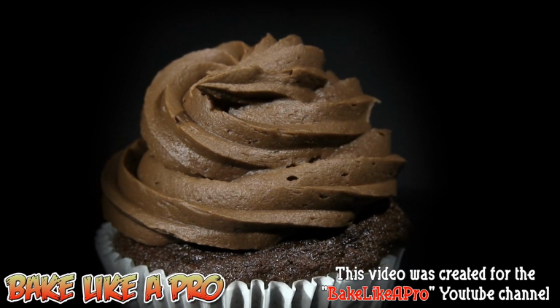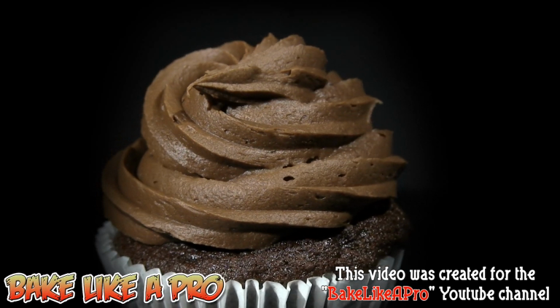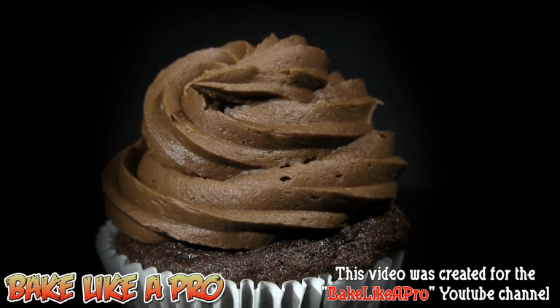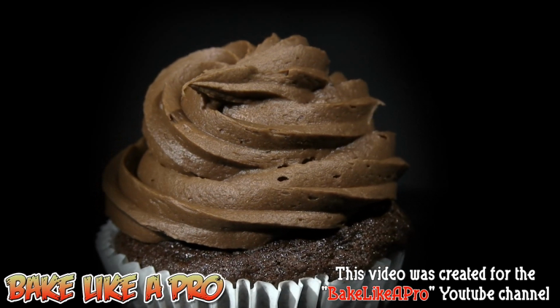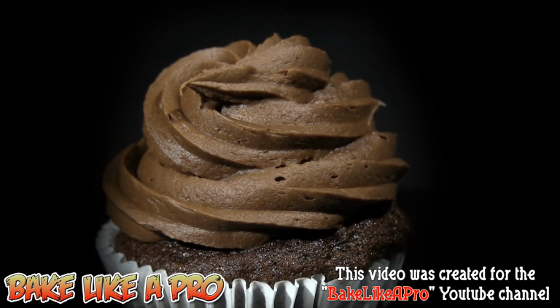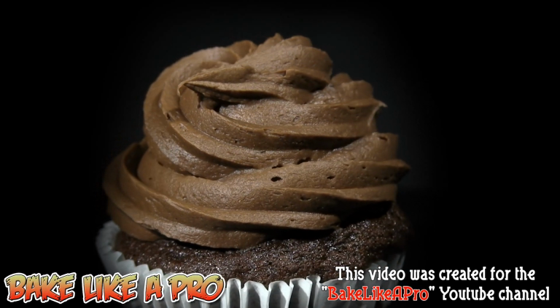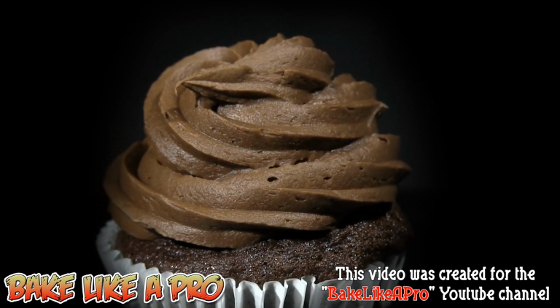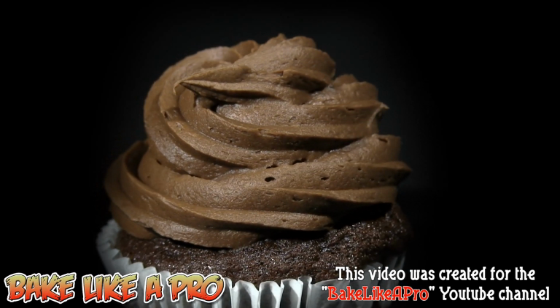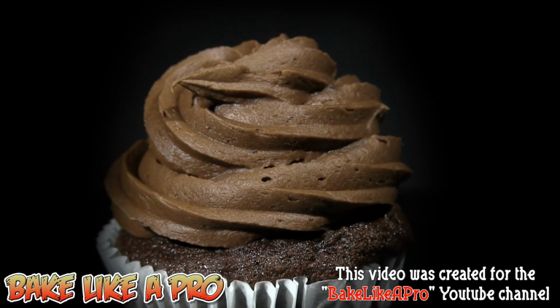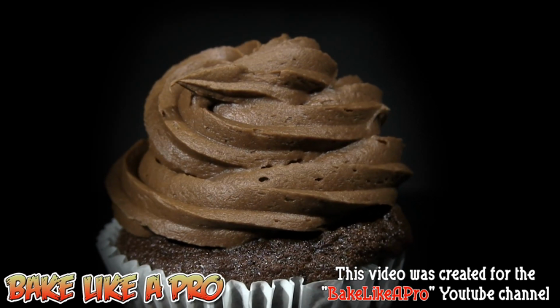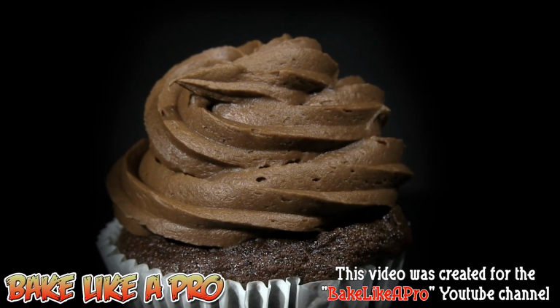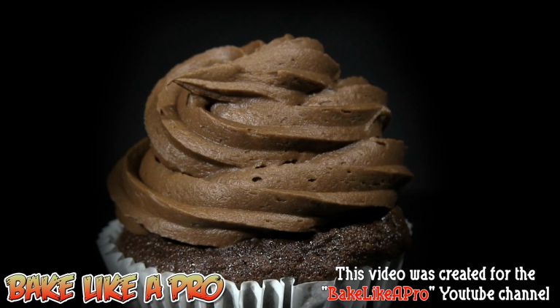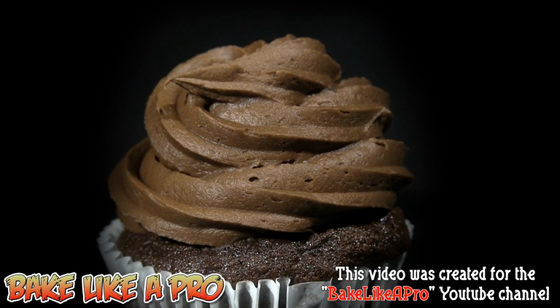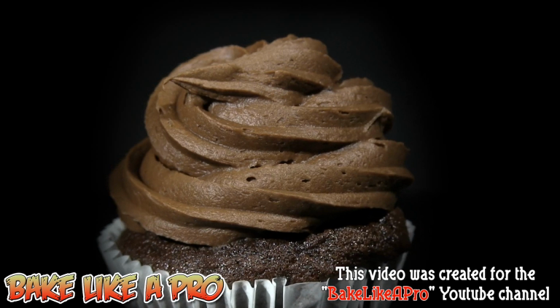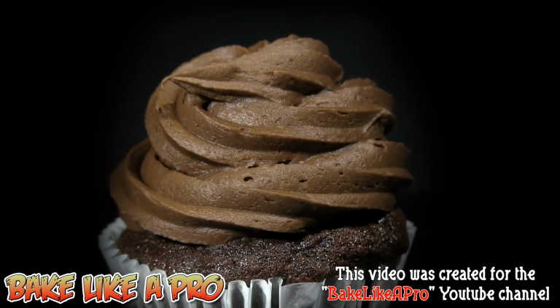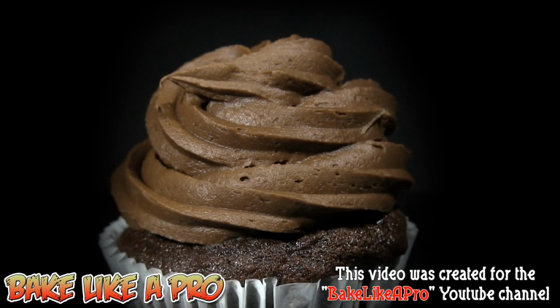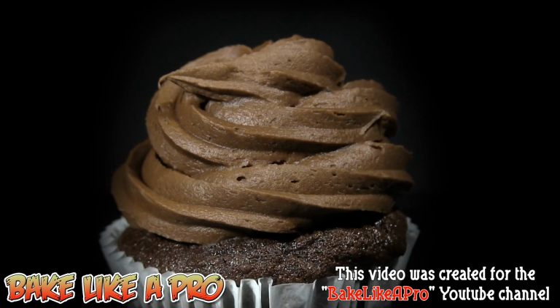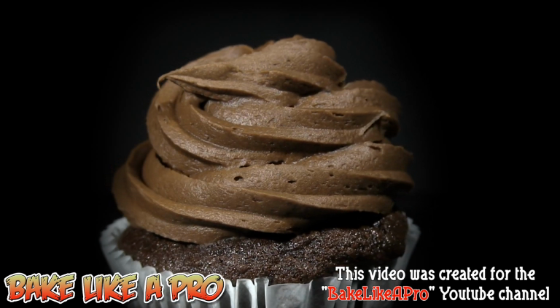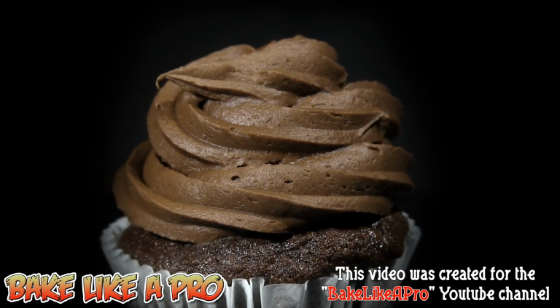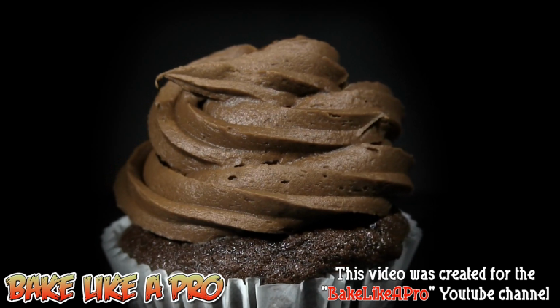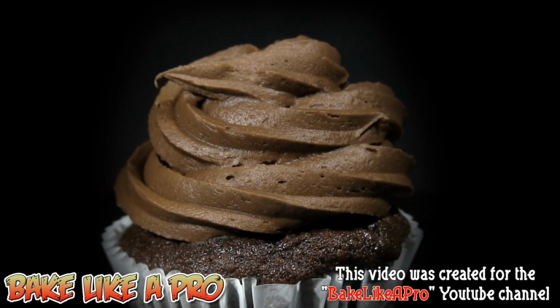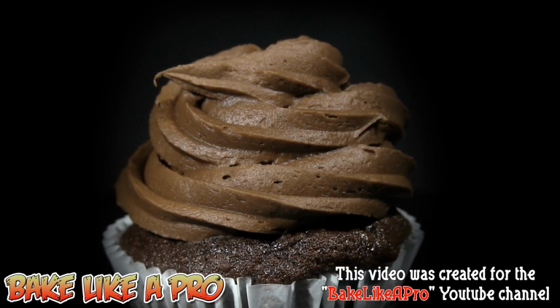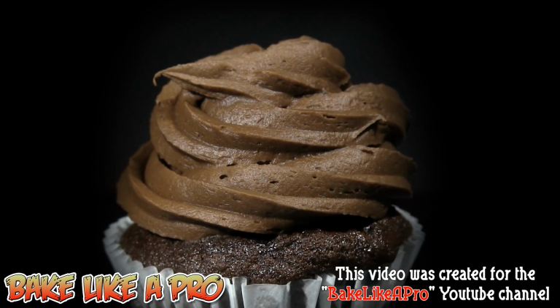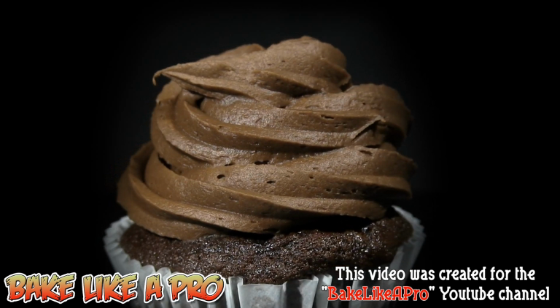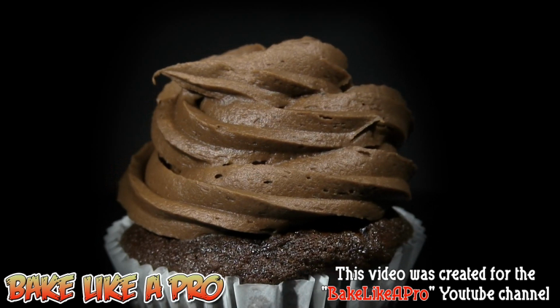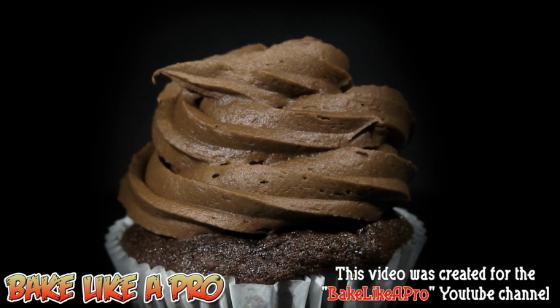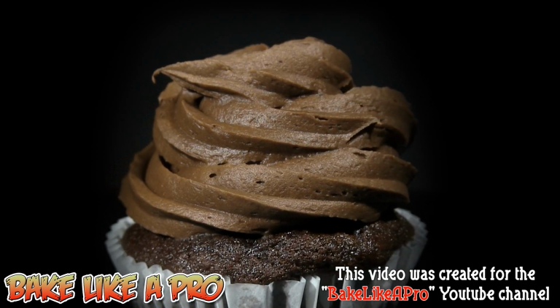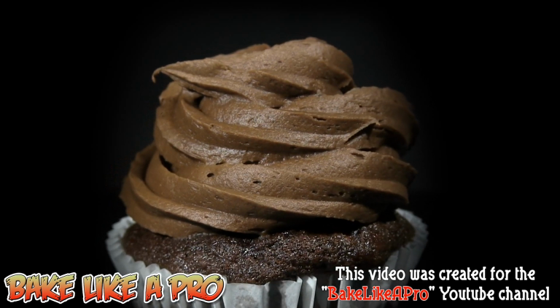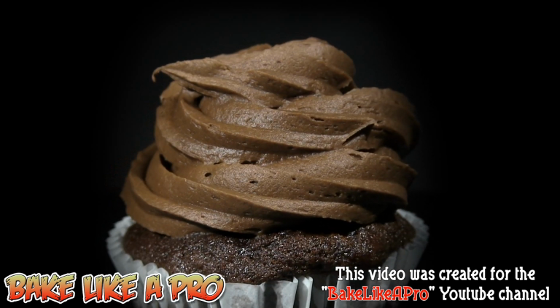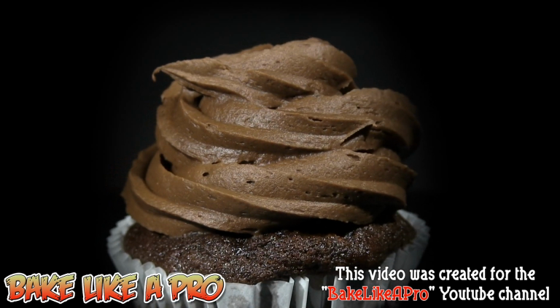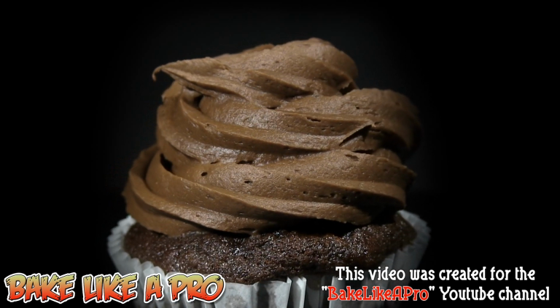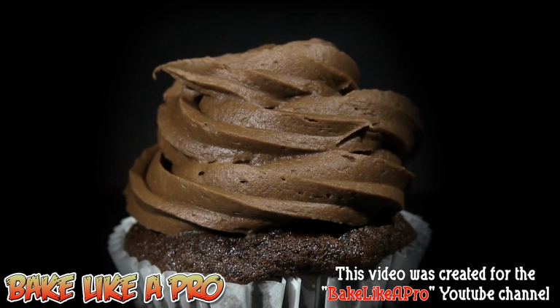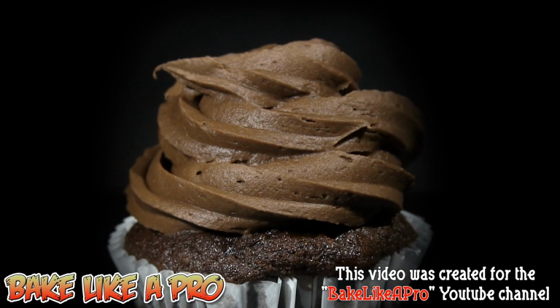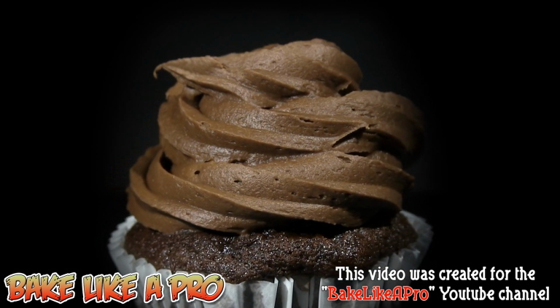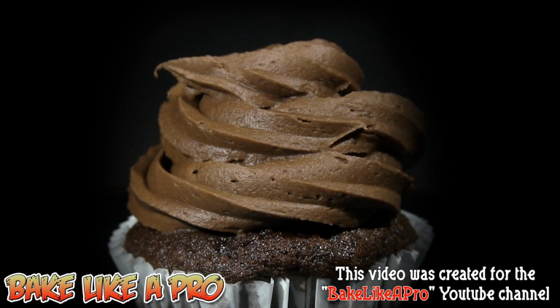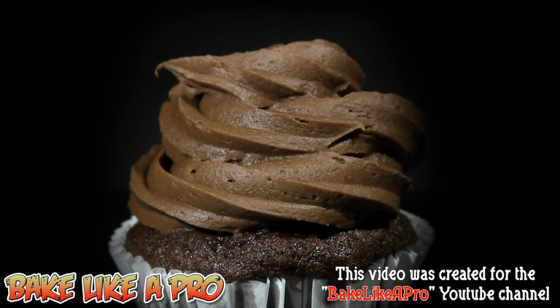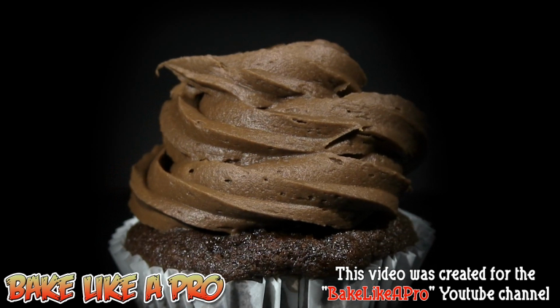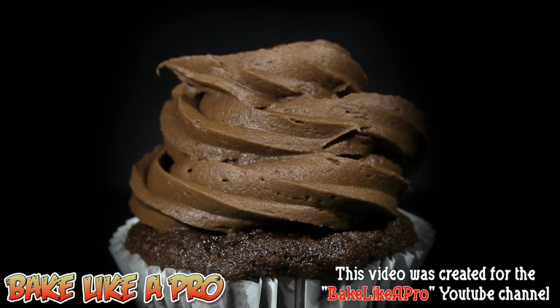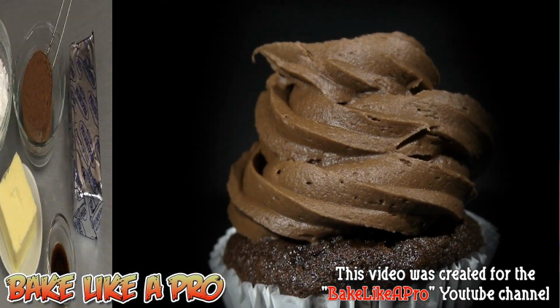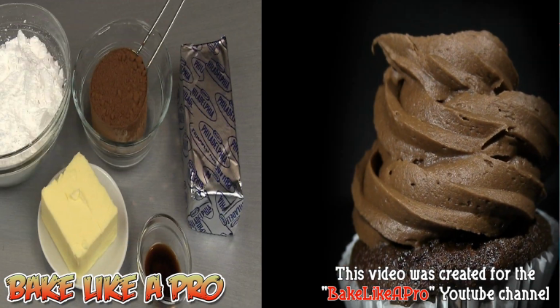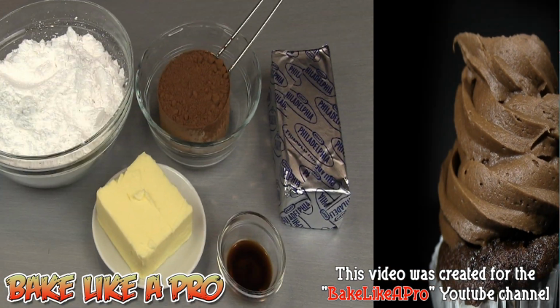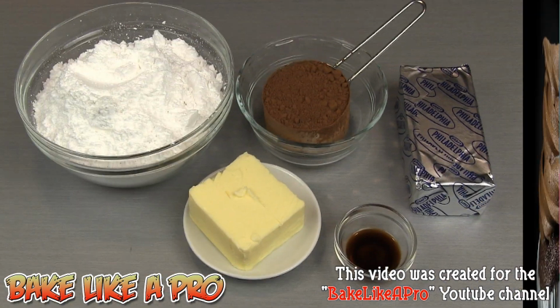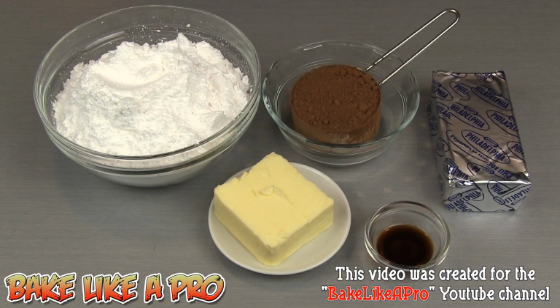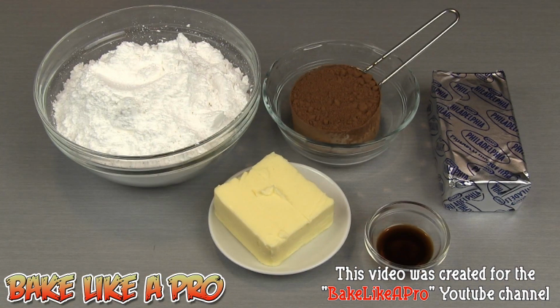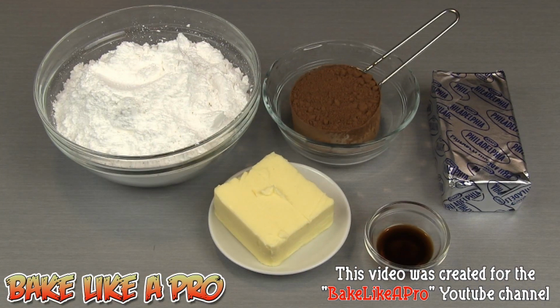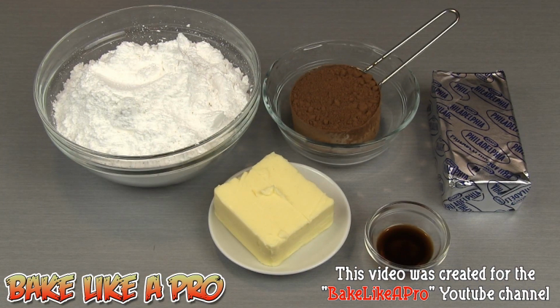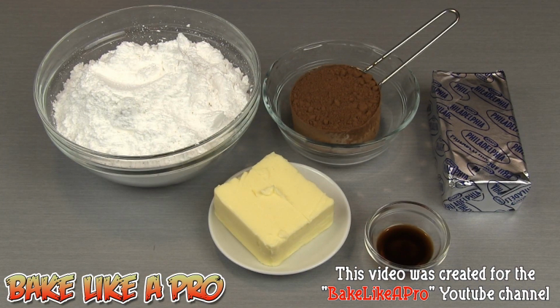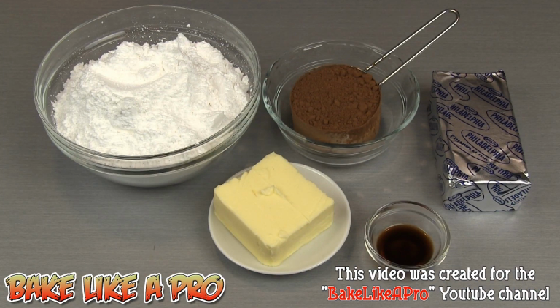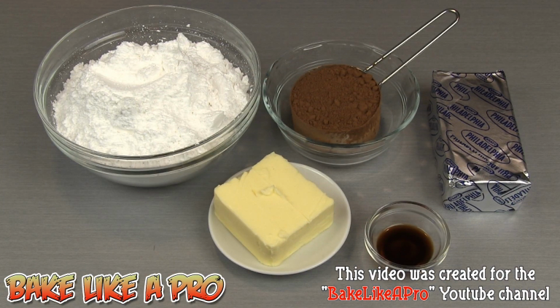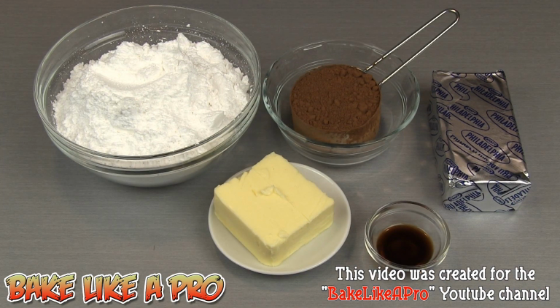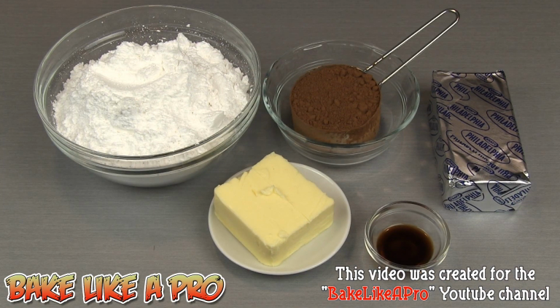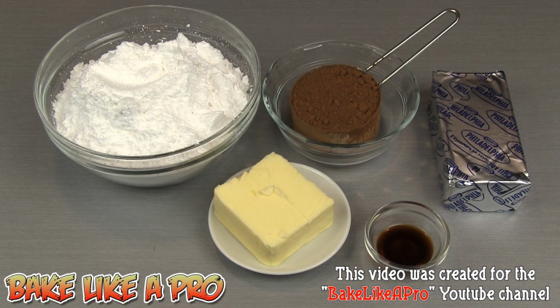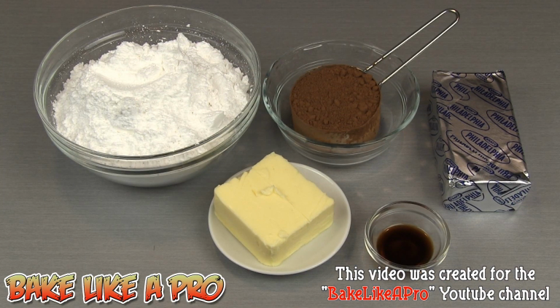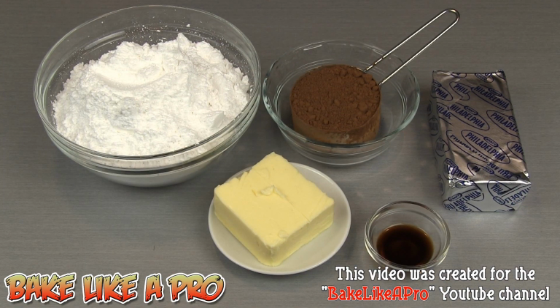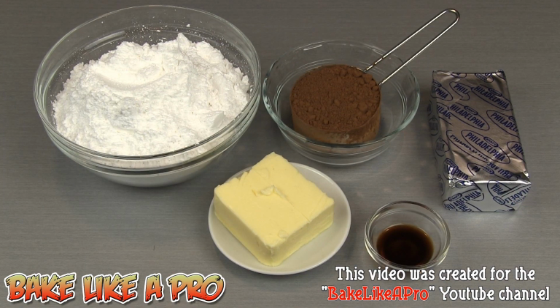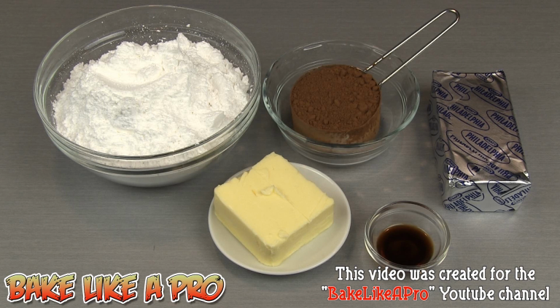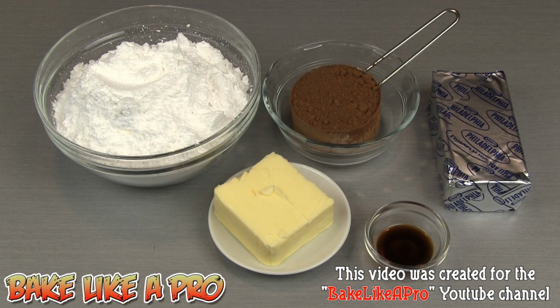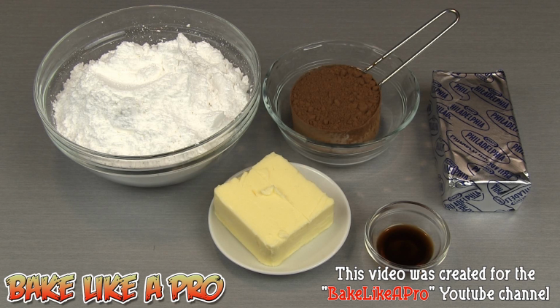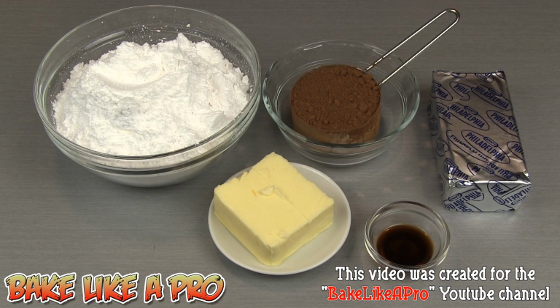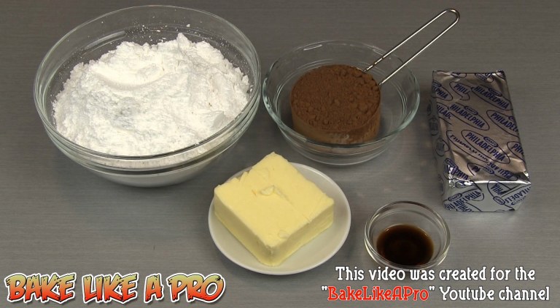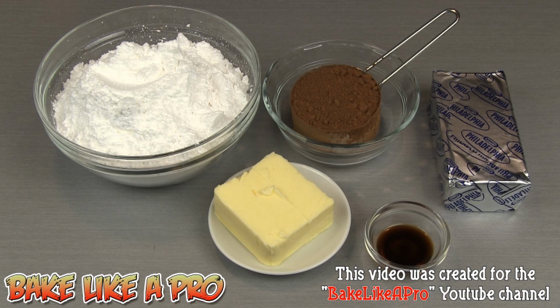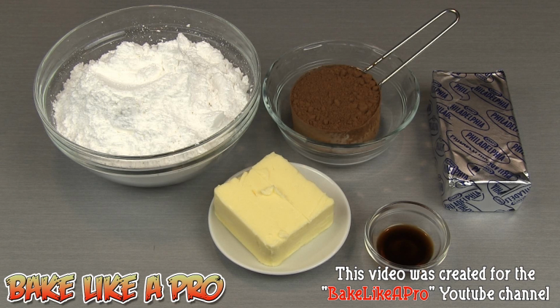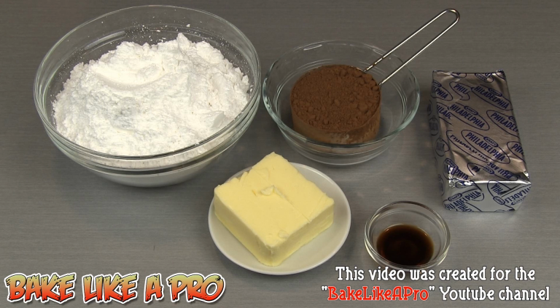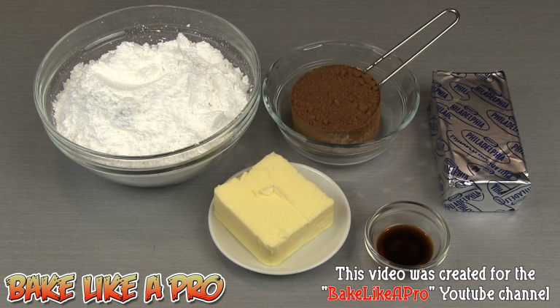Today I'm going to be making something really yummy — this is my classic chocolate cream cheese frosting. So let's get on with the ingredients.